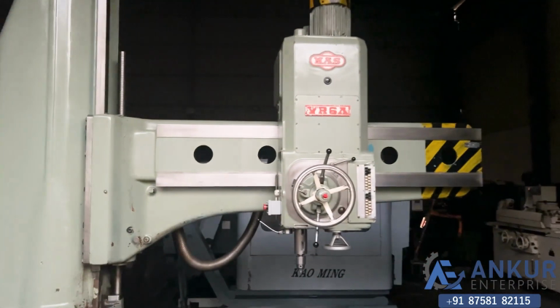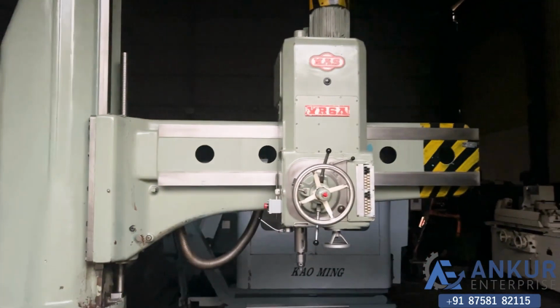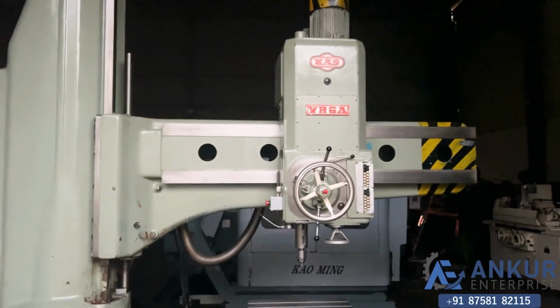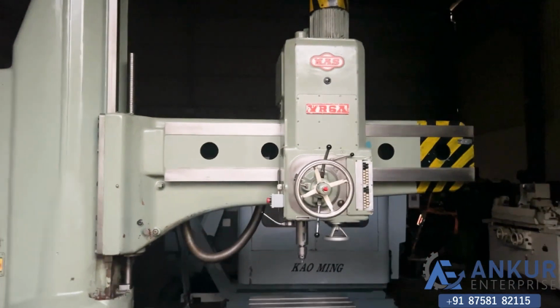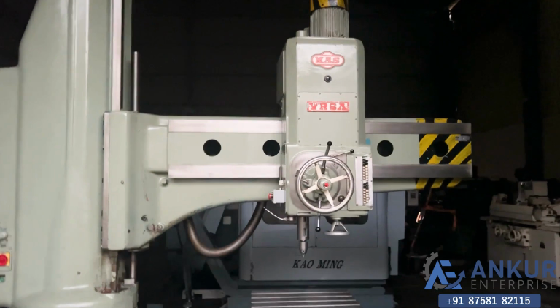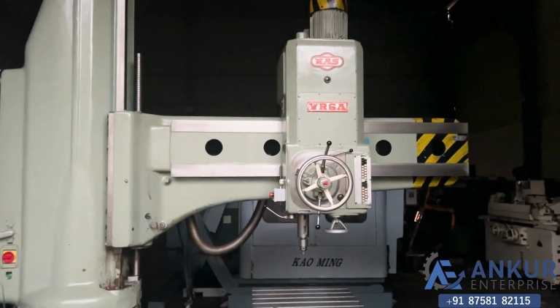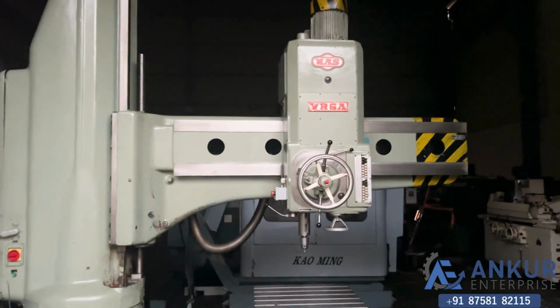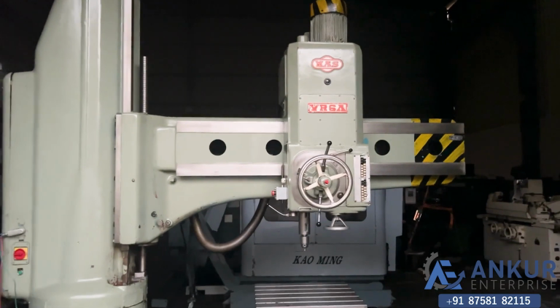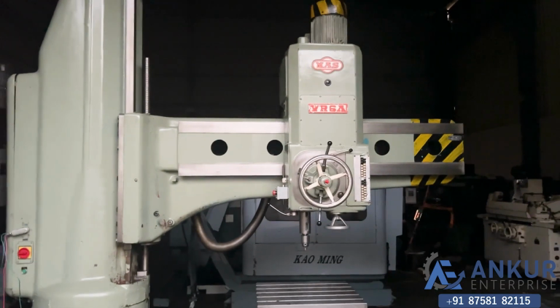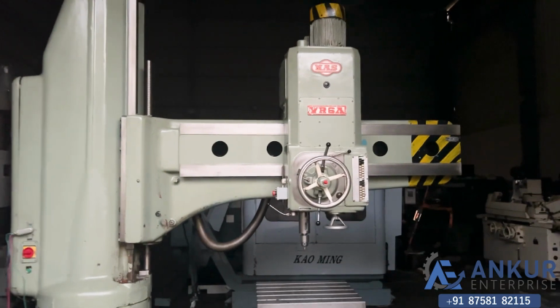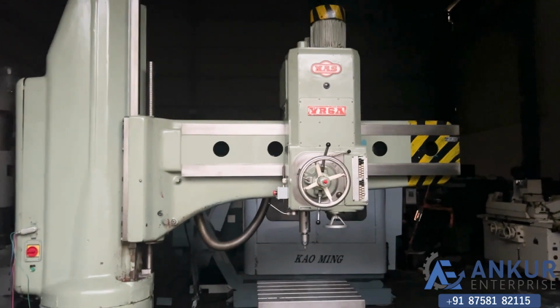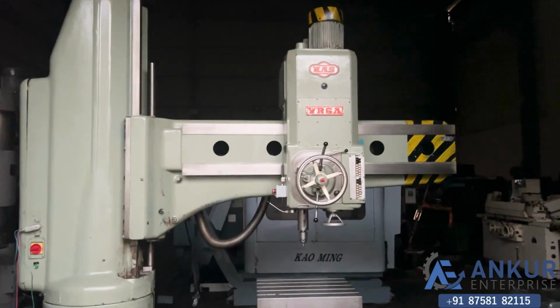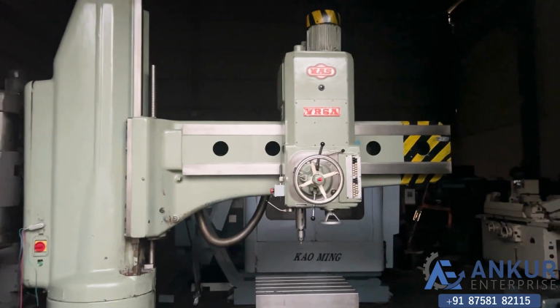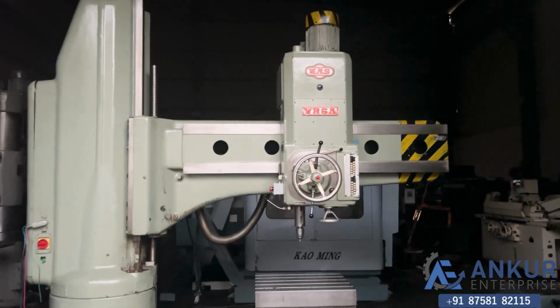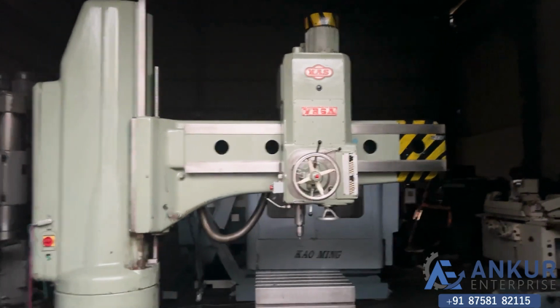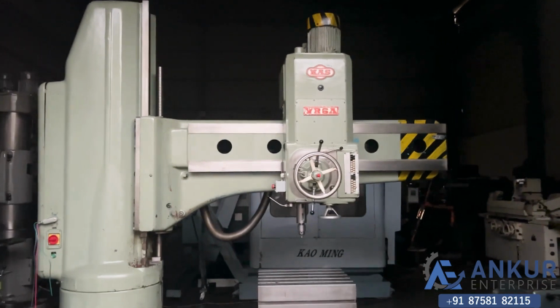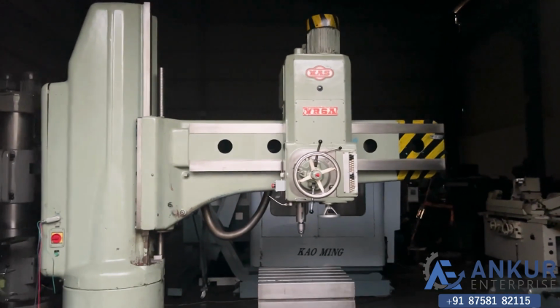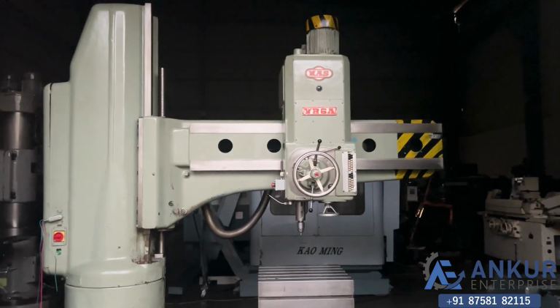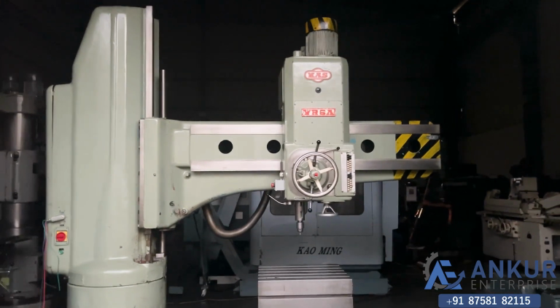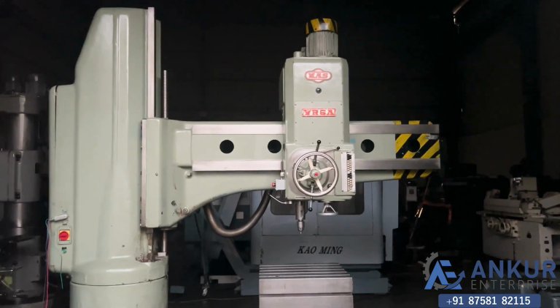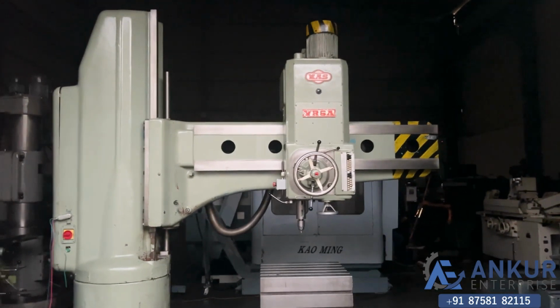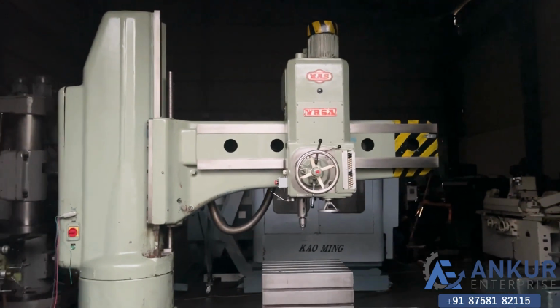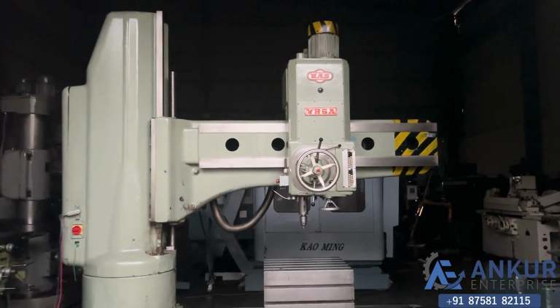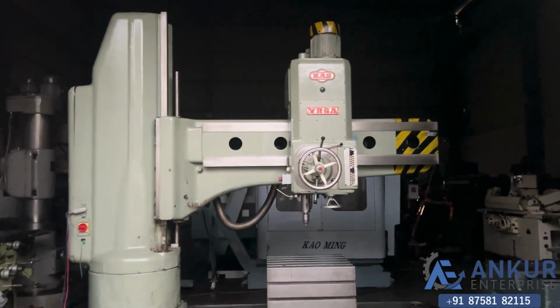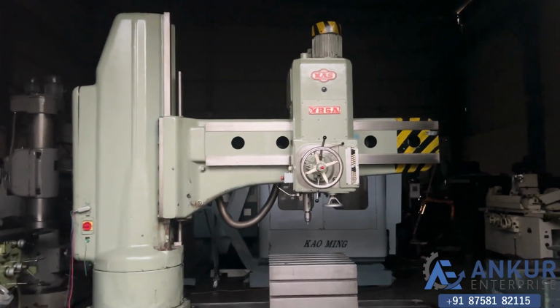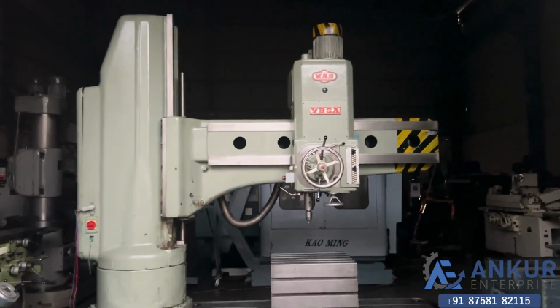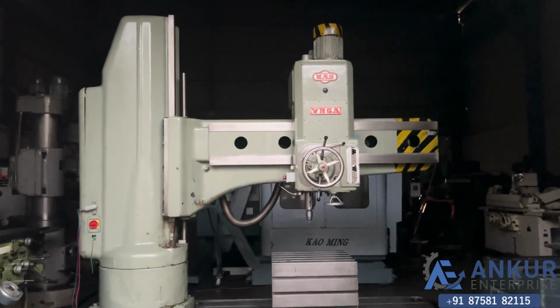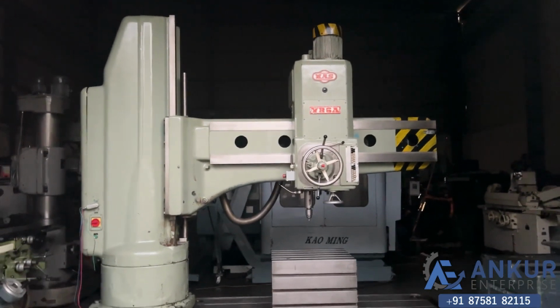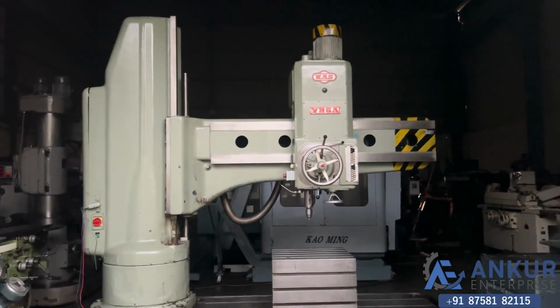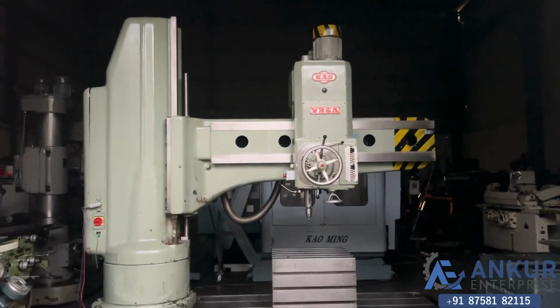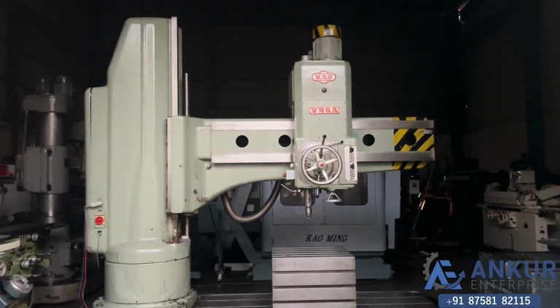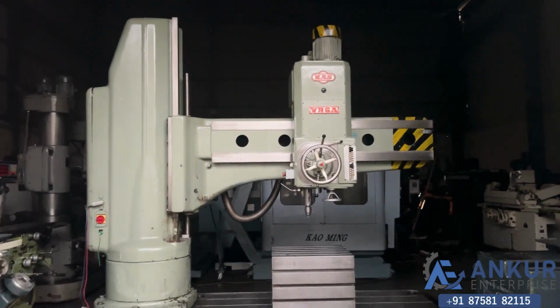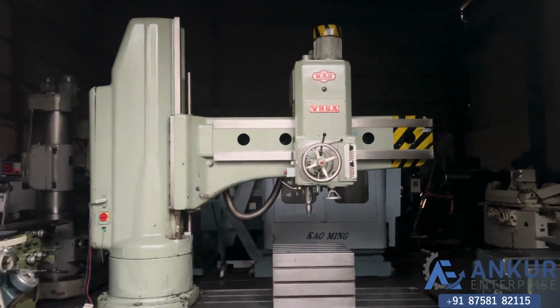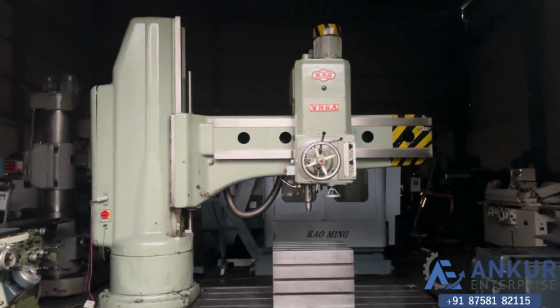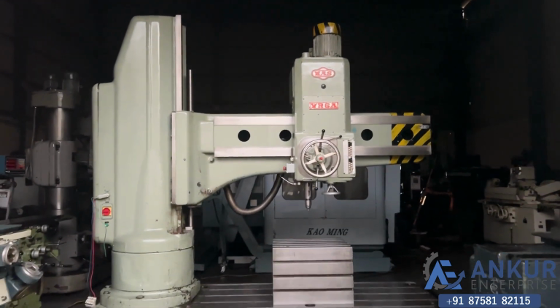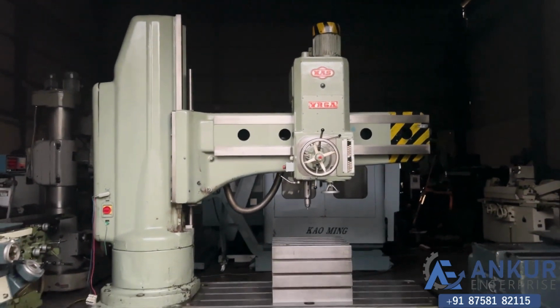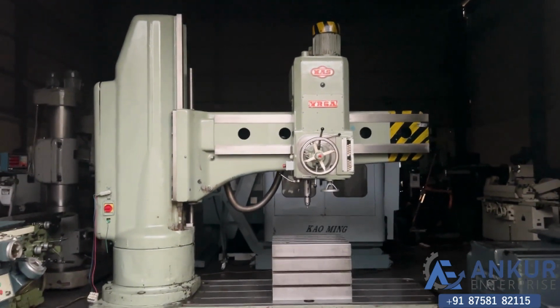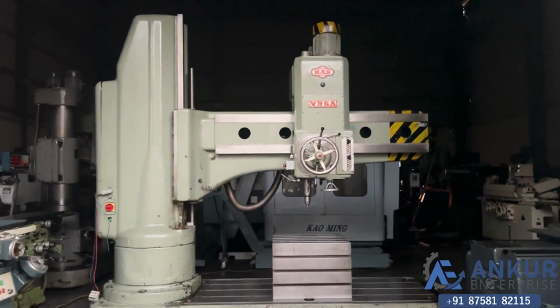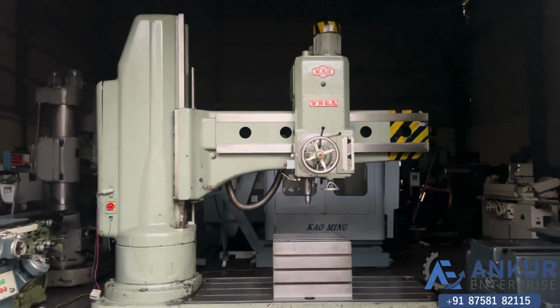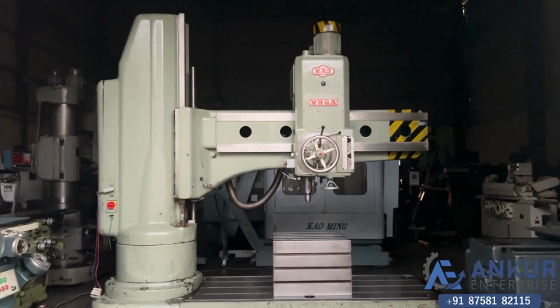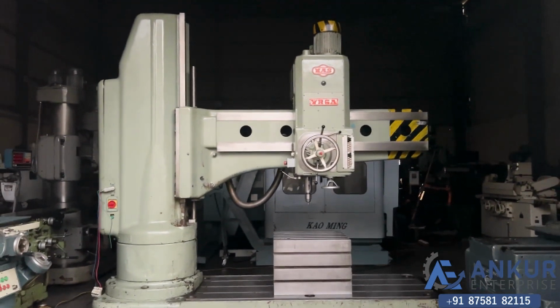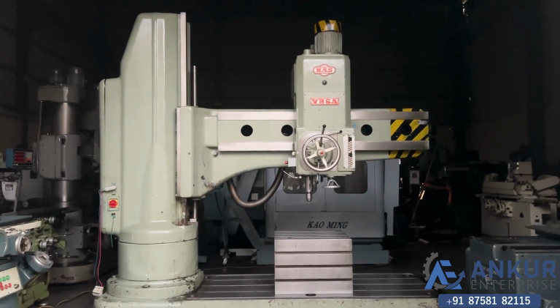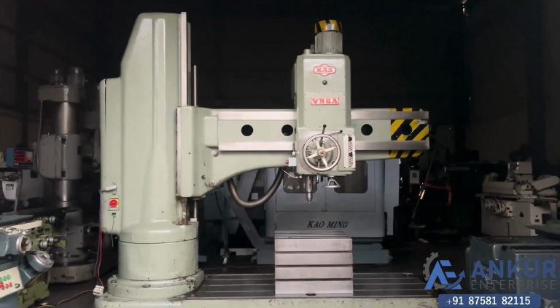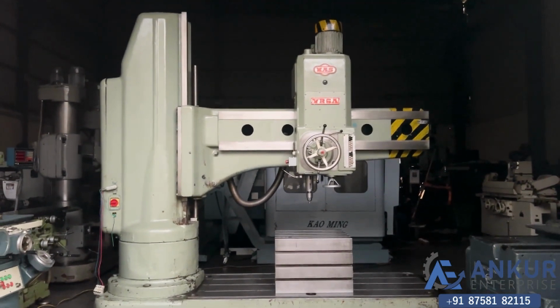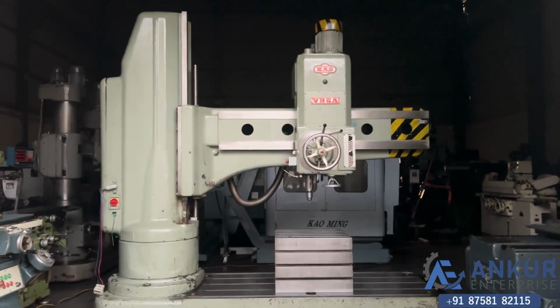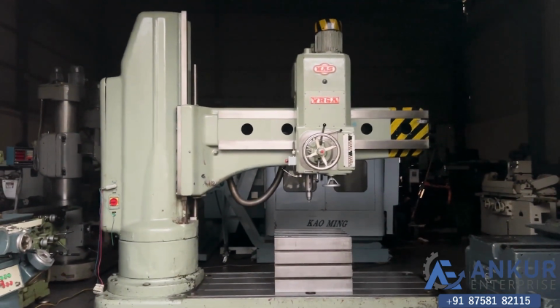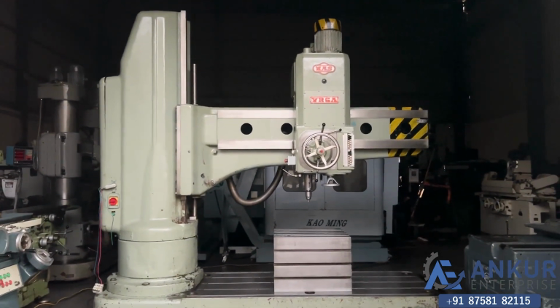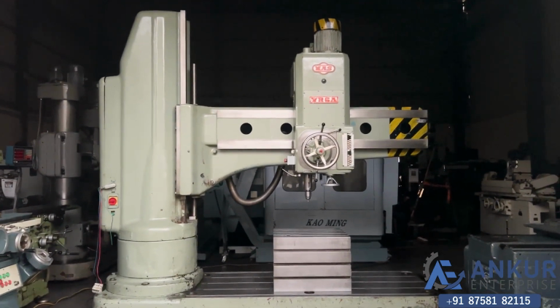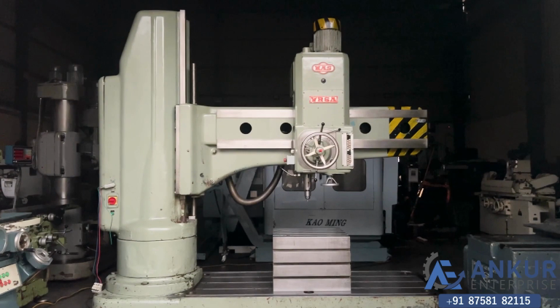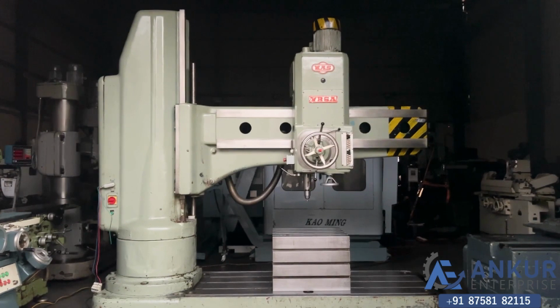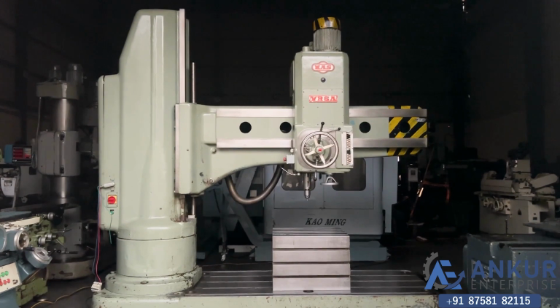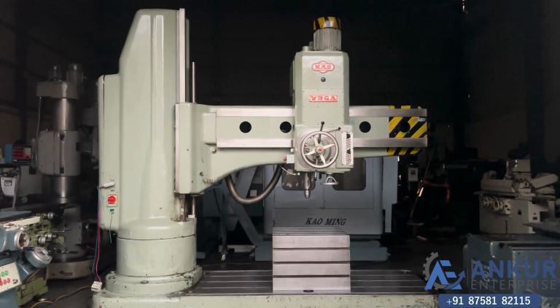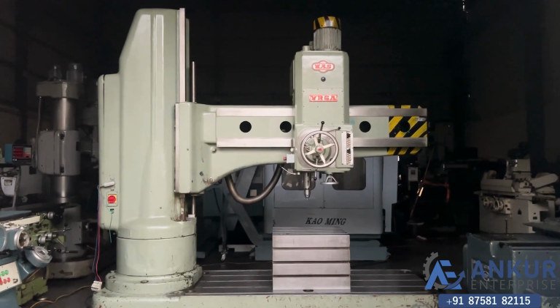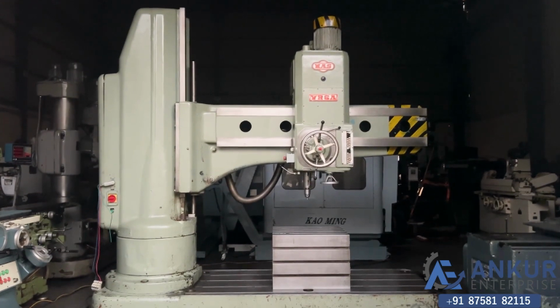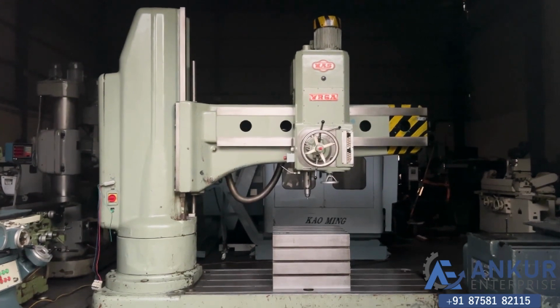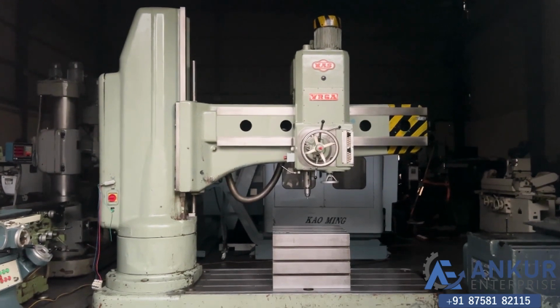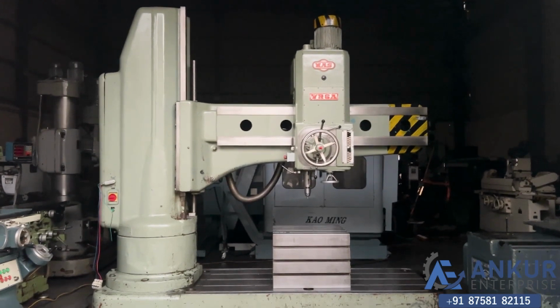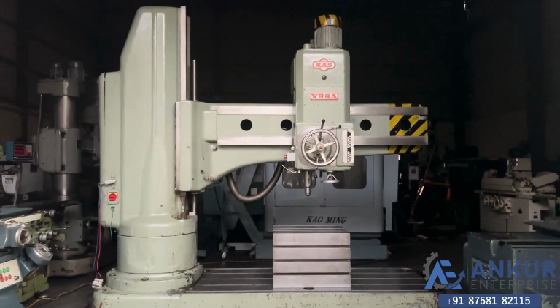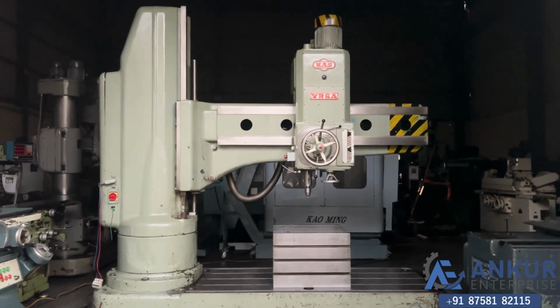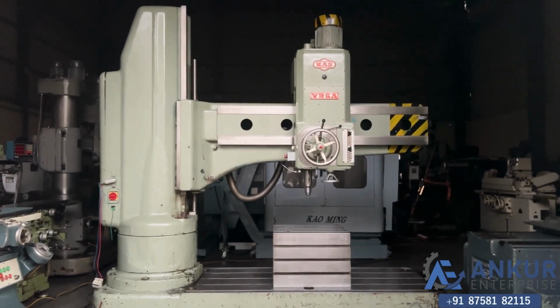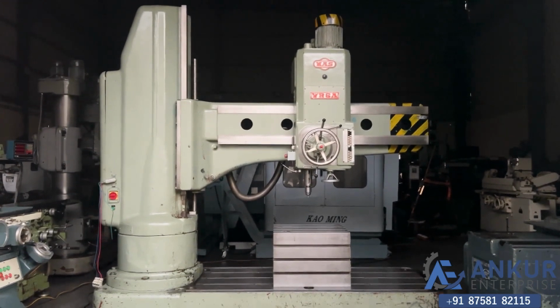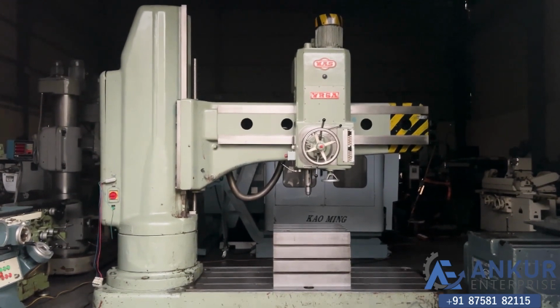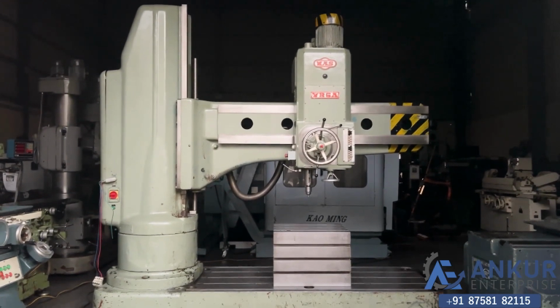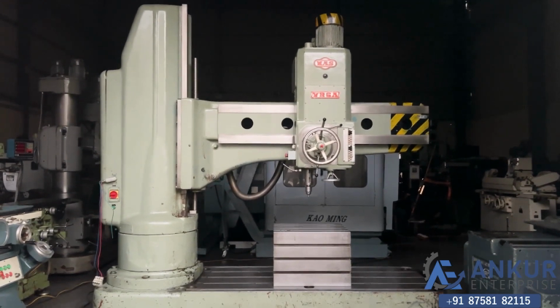The overall condition of the machine is excellent. All the functions in the machine are working perfectly alright.